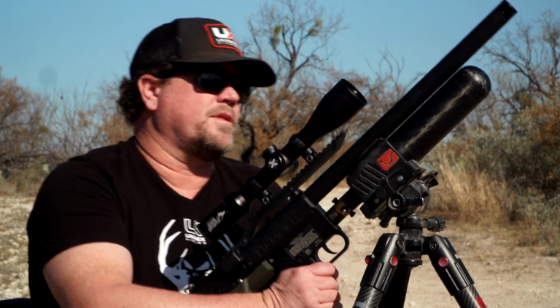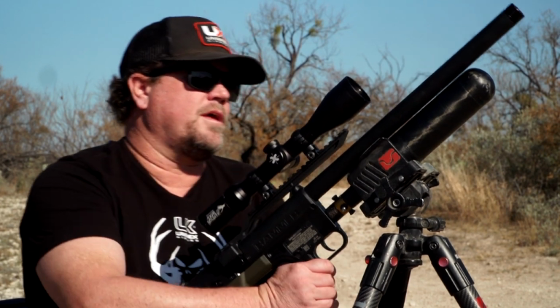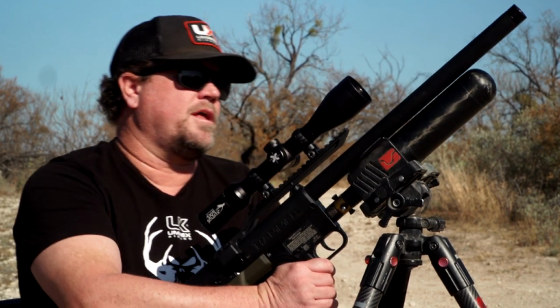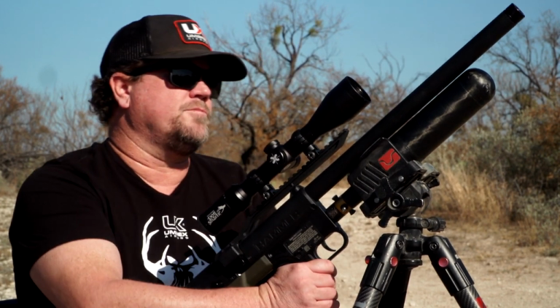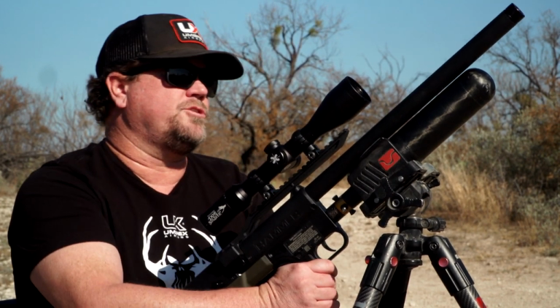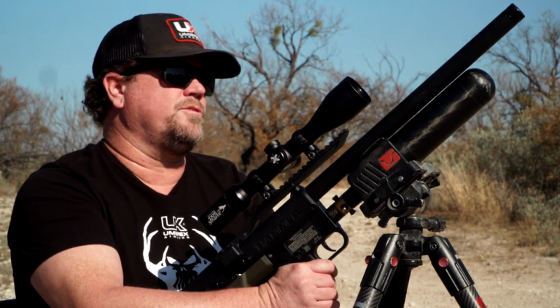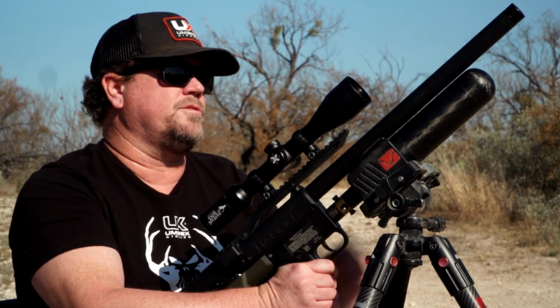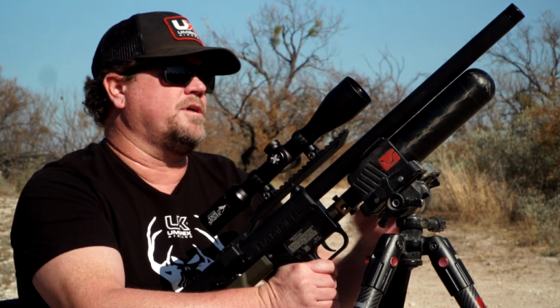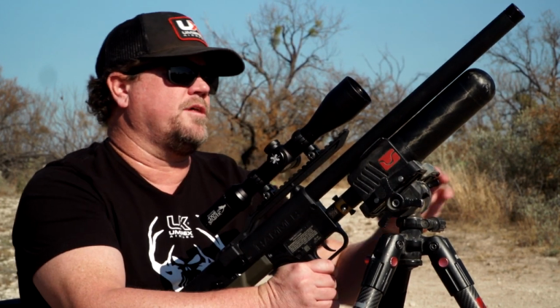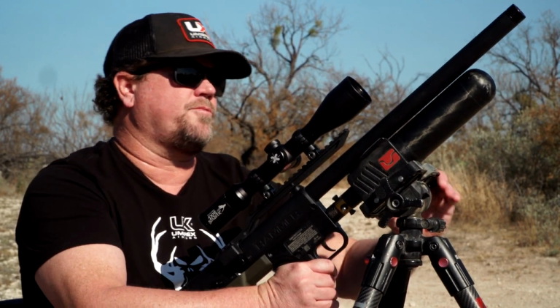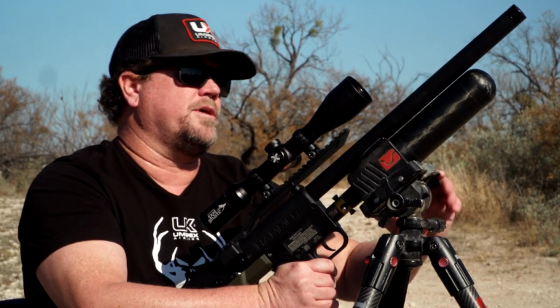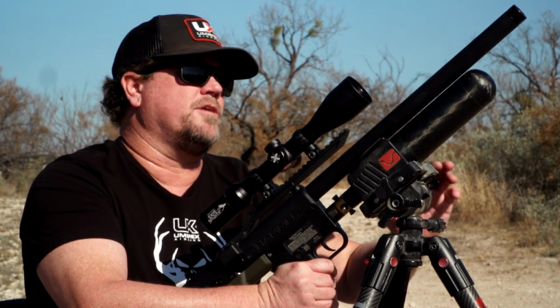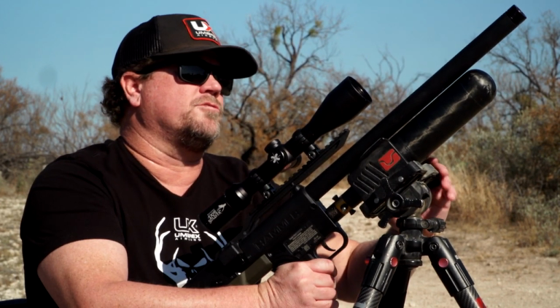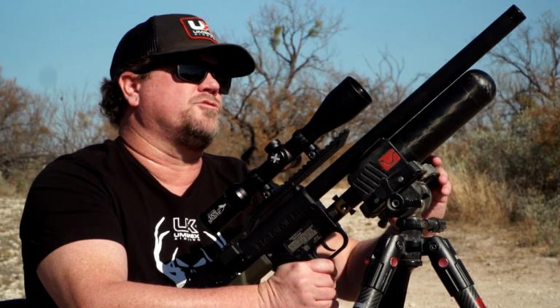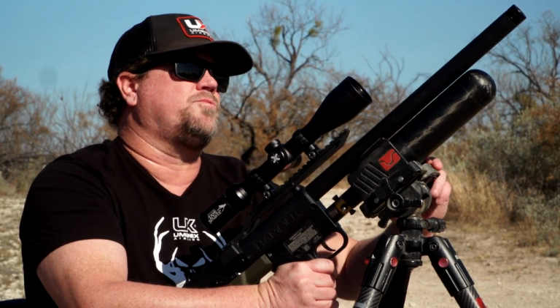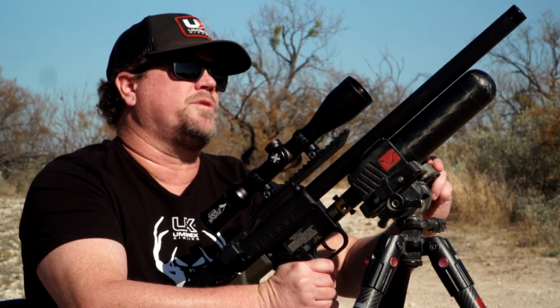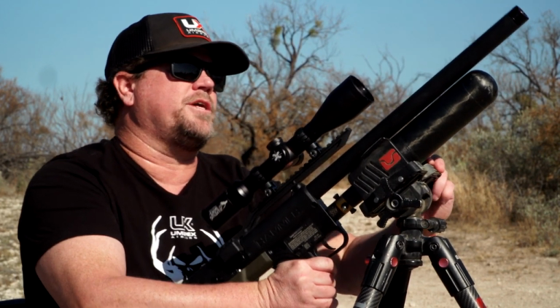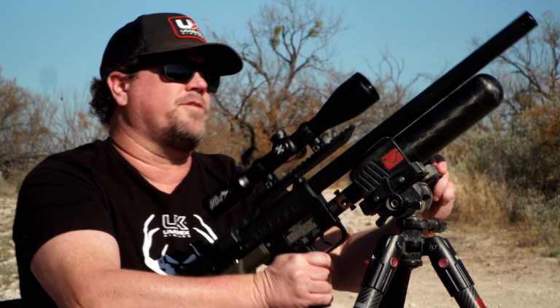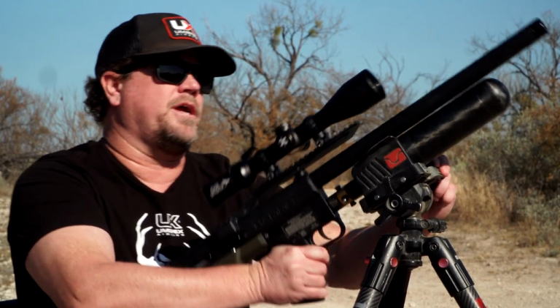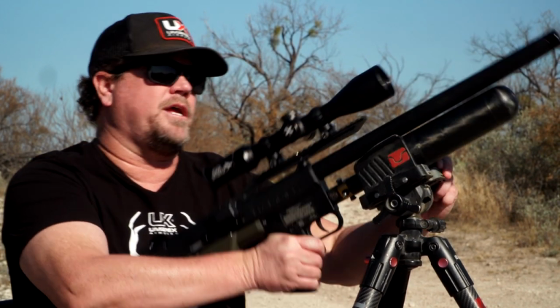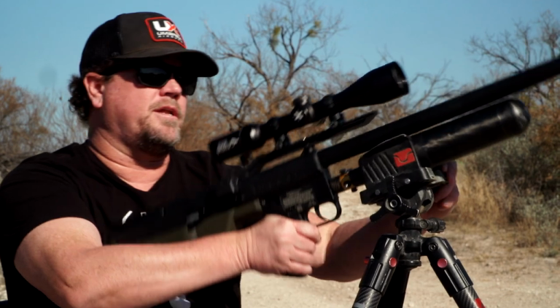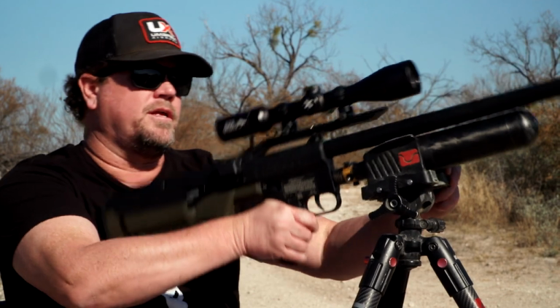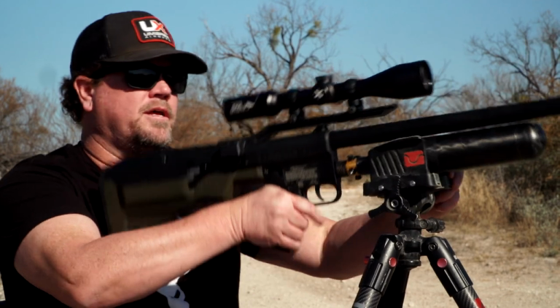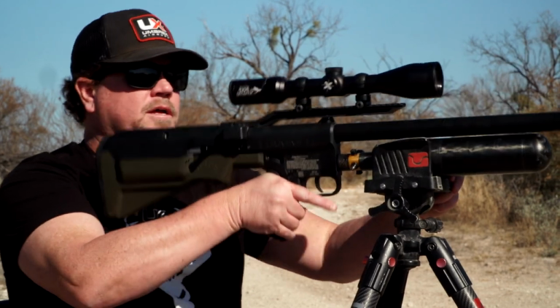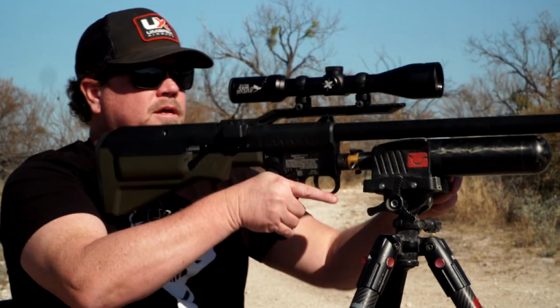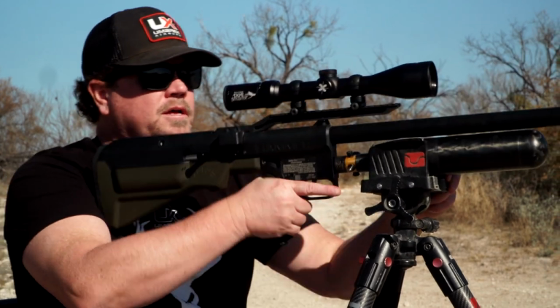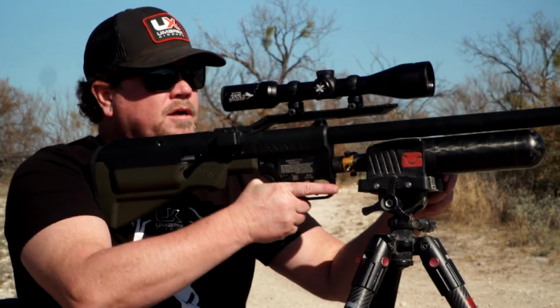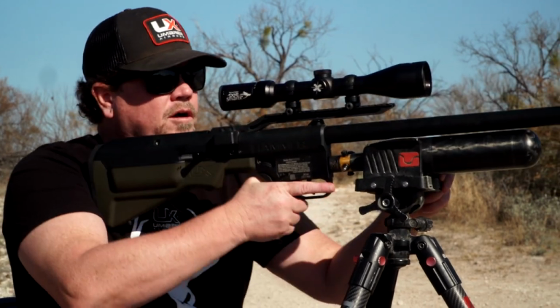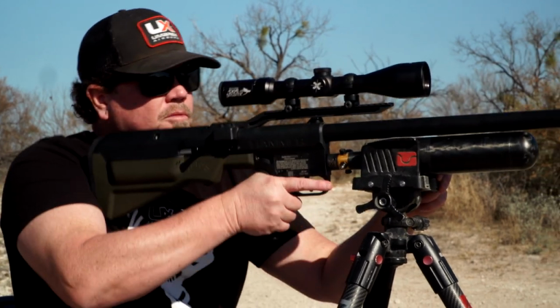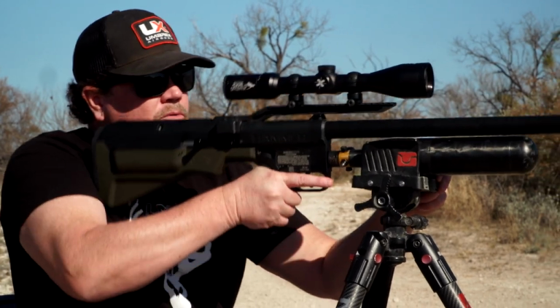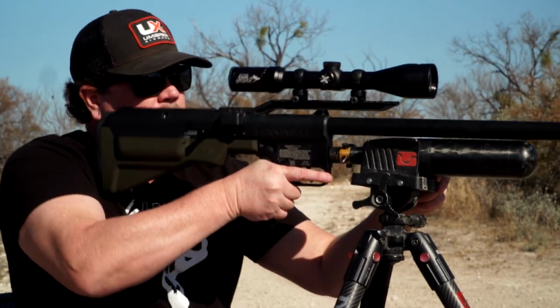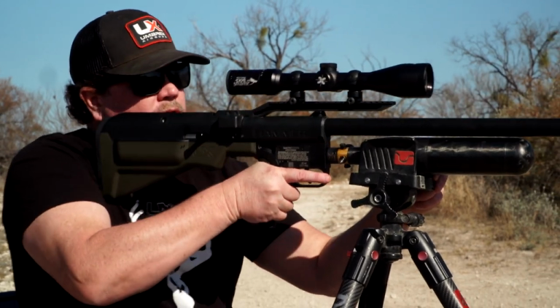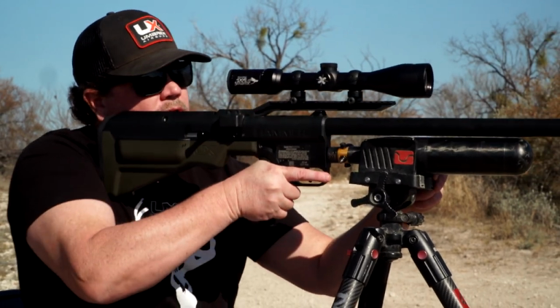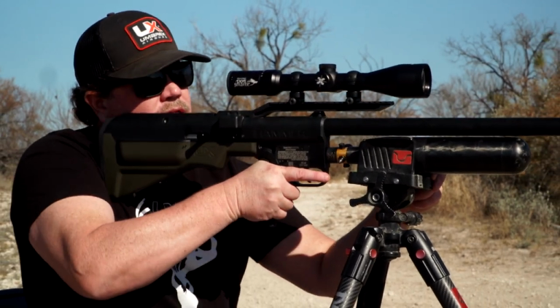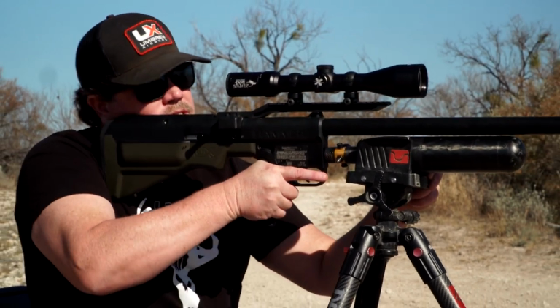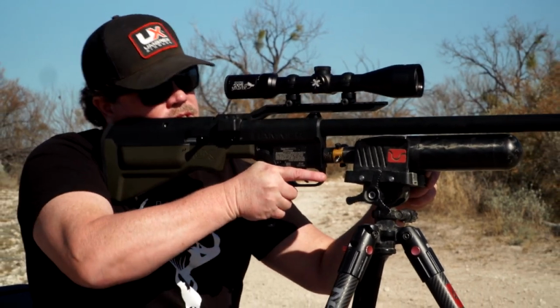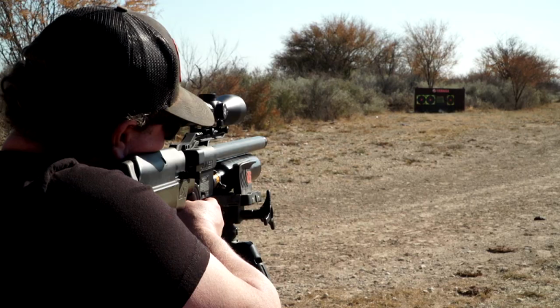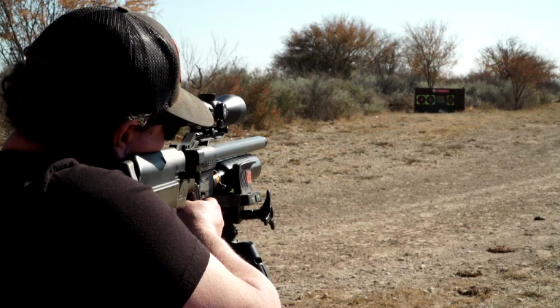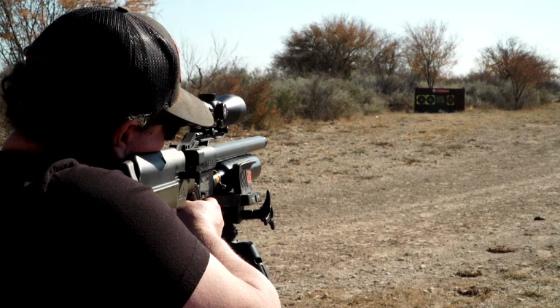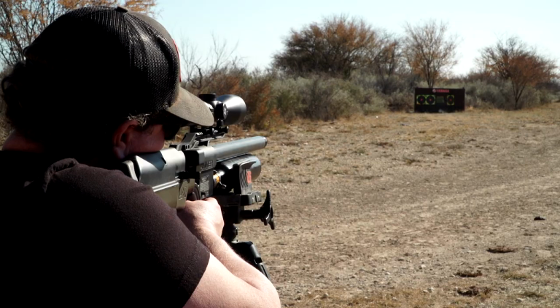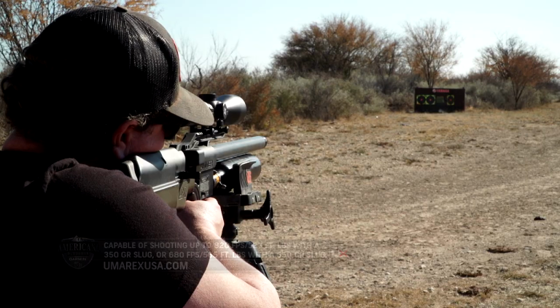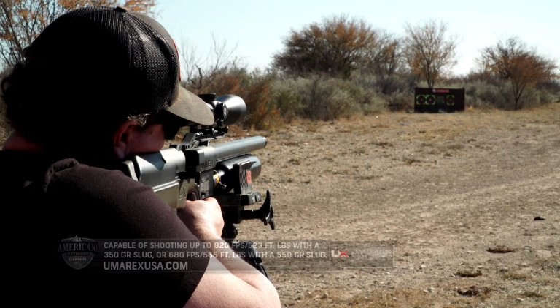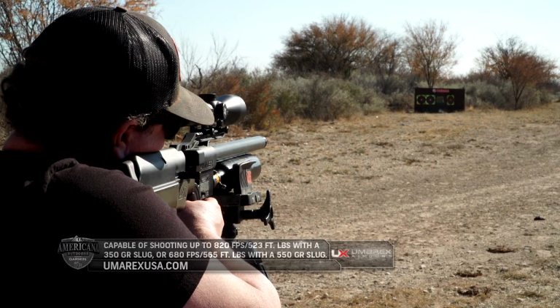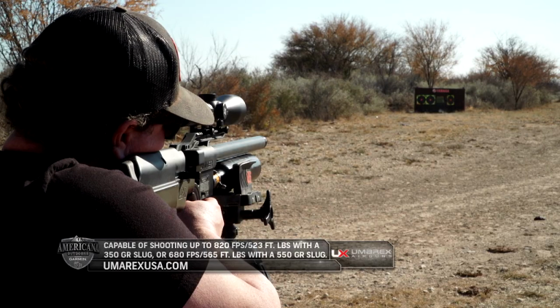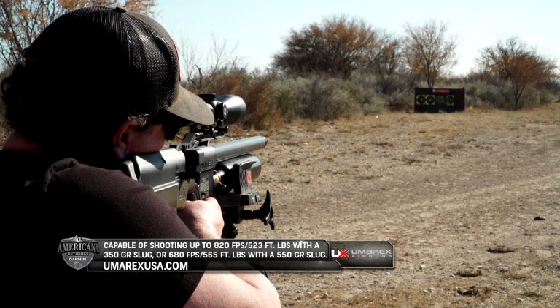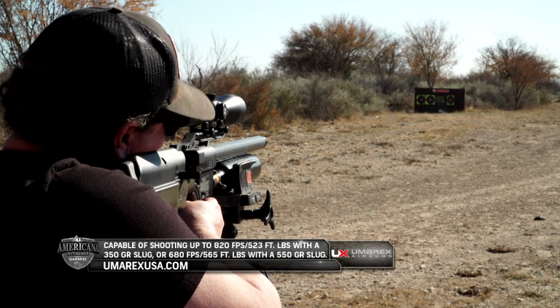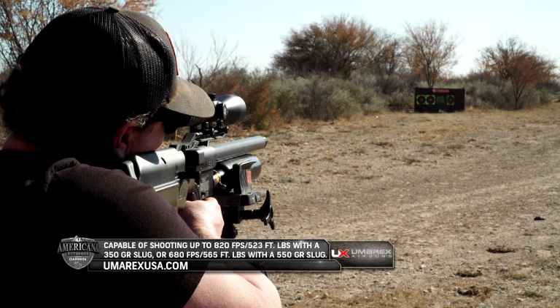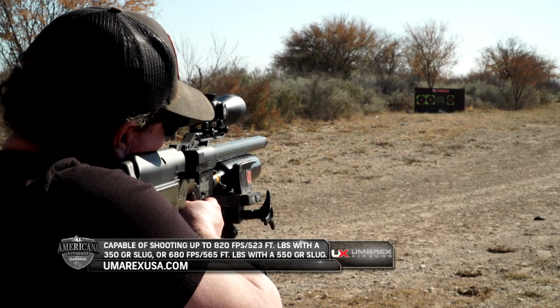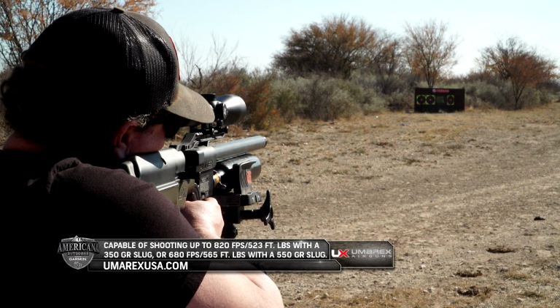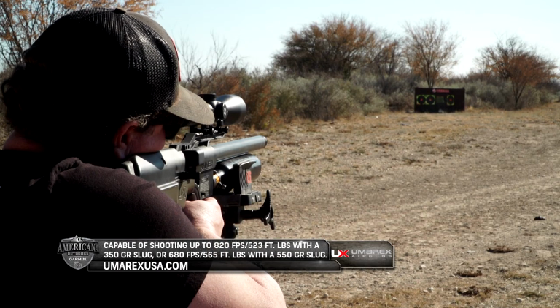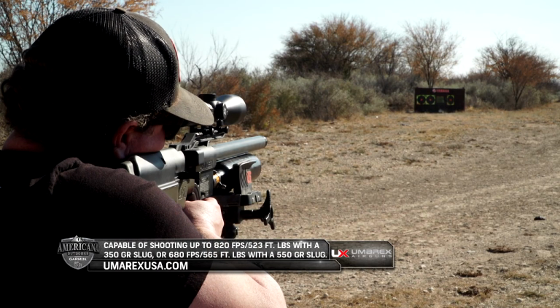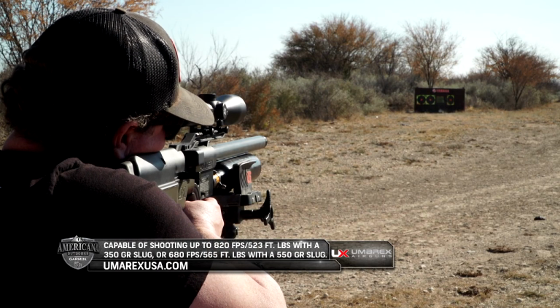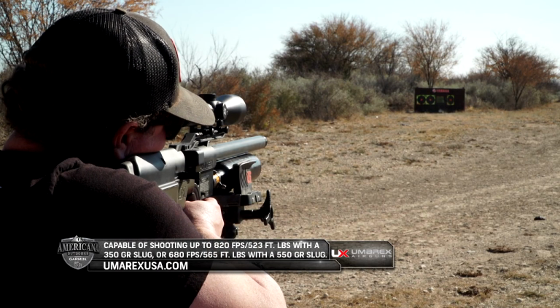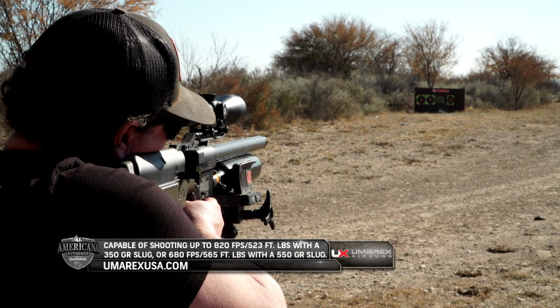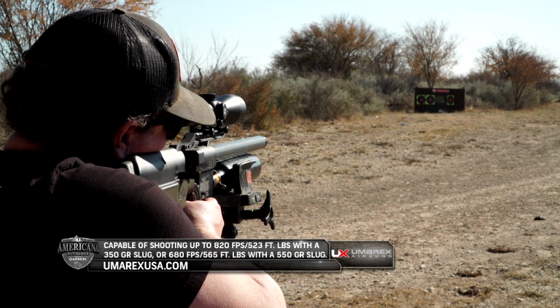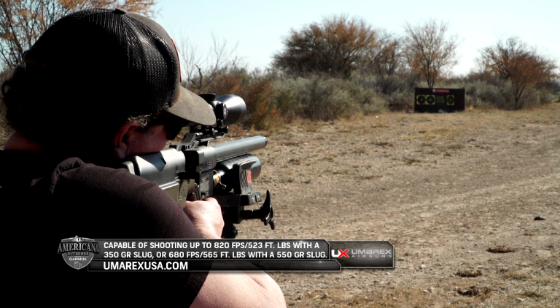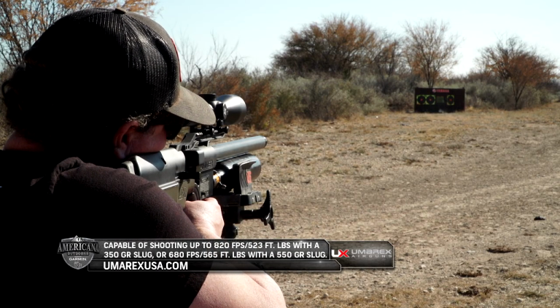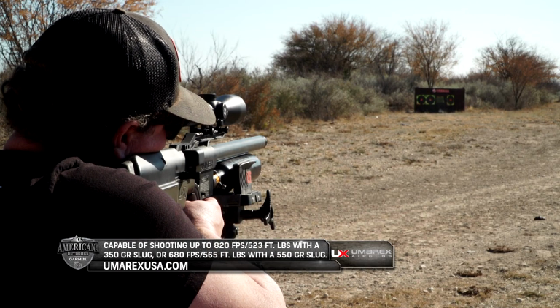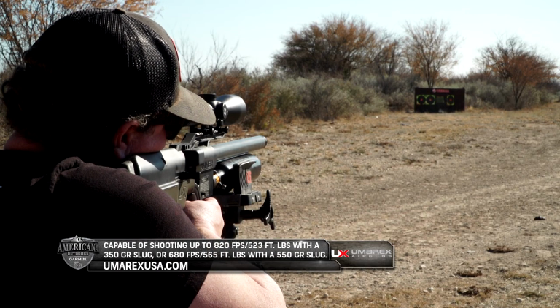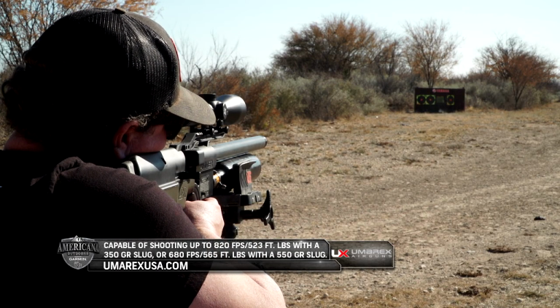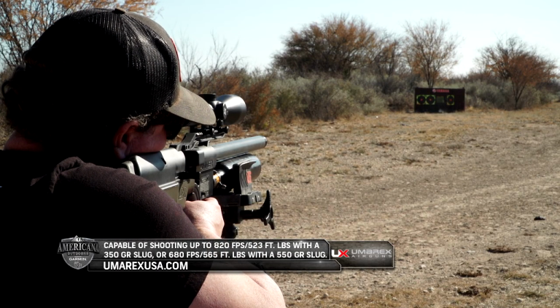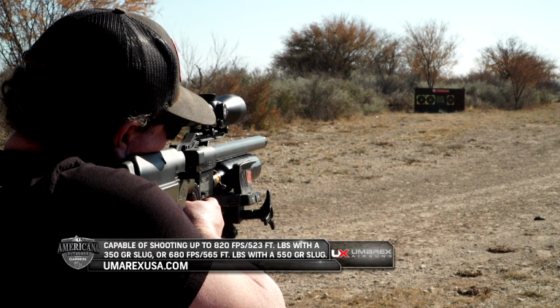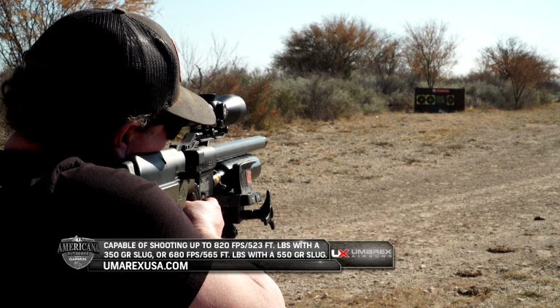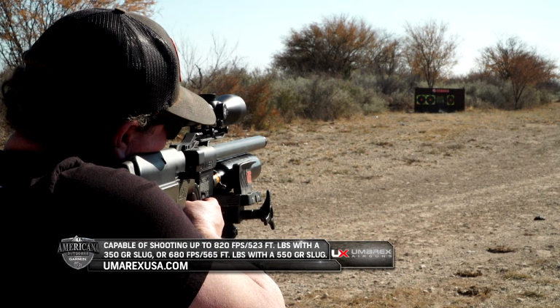I'm shooting 320 grain hollow point leads out of this, and we're just lining up. I'm going to go ahead and take a shot.